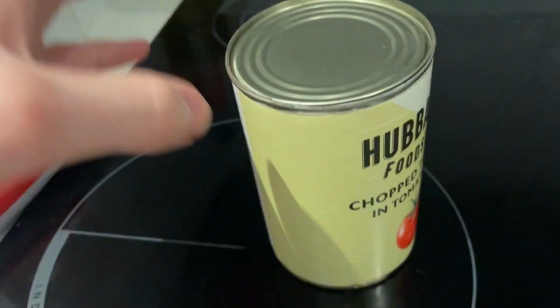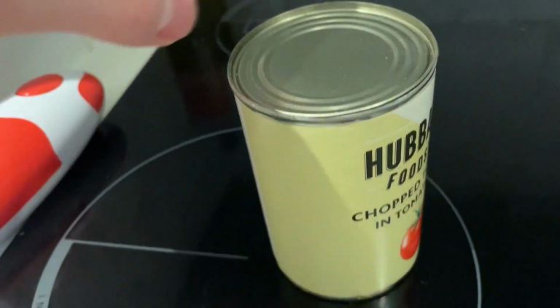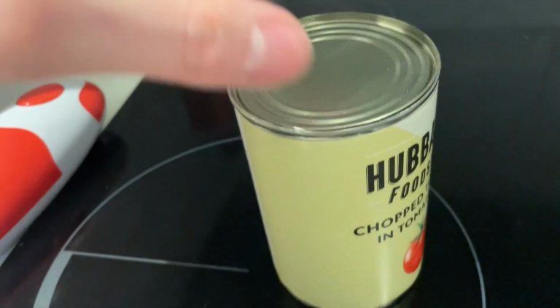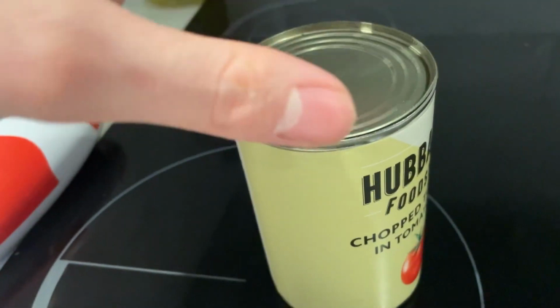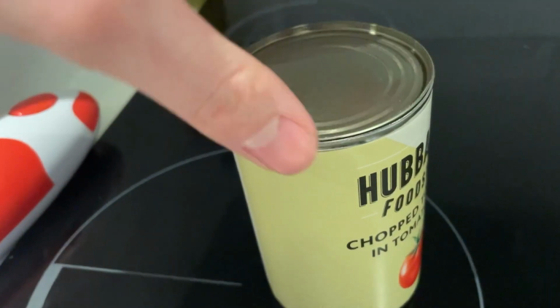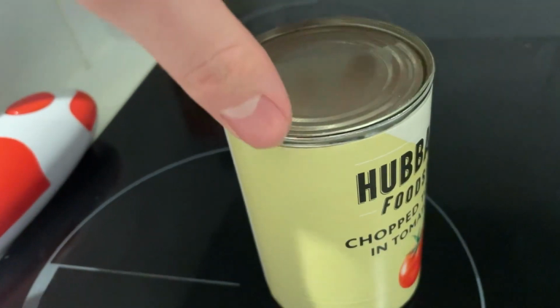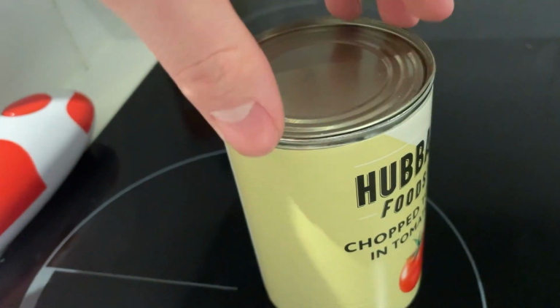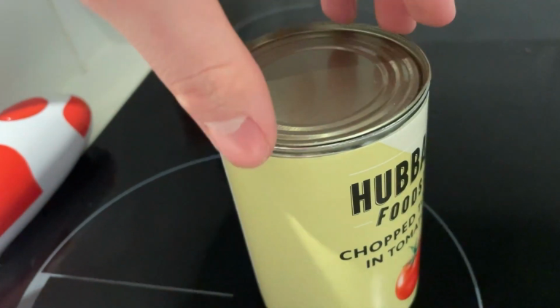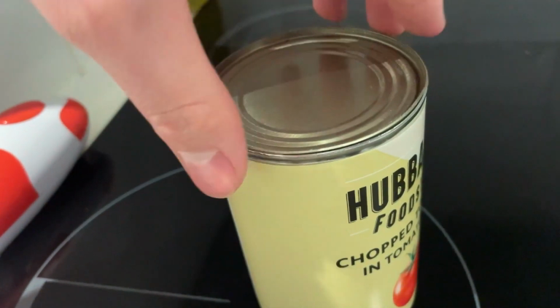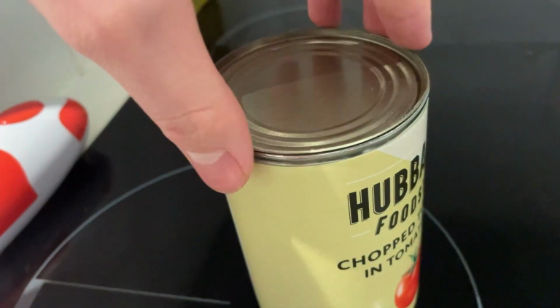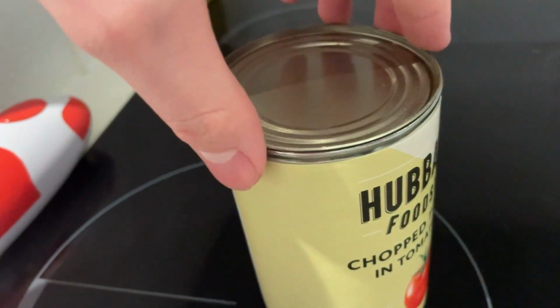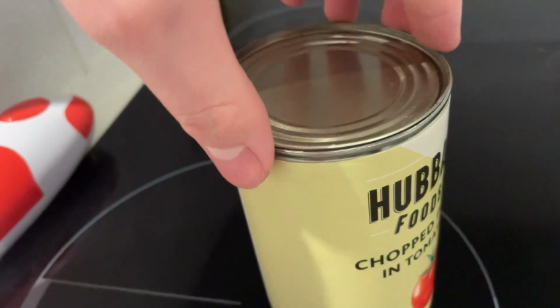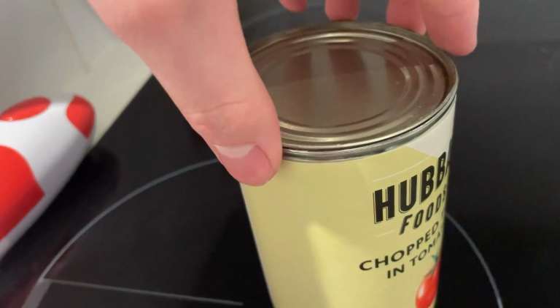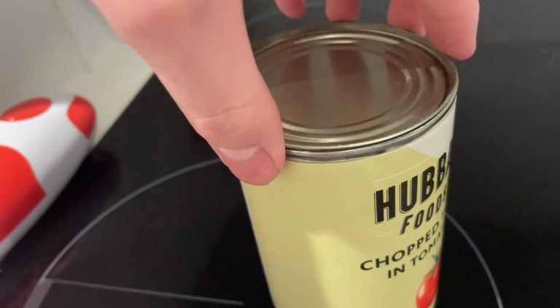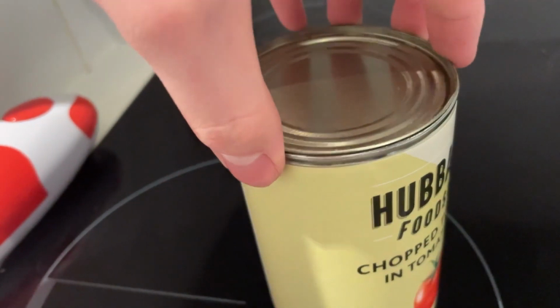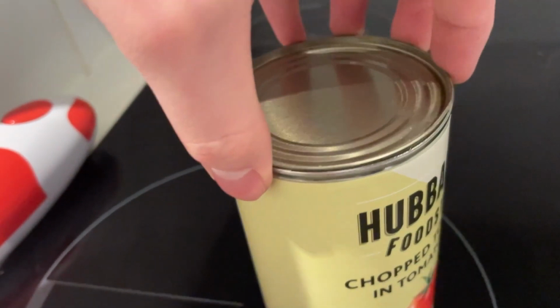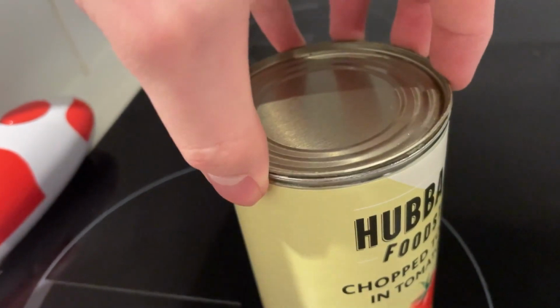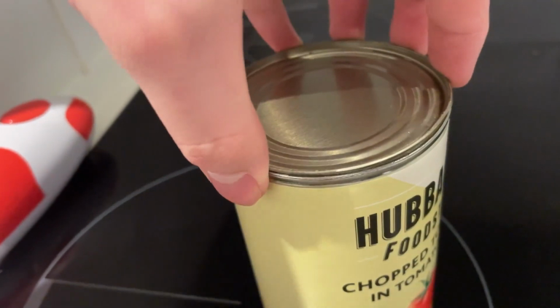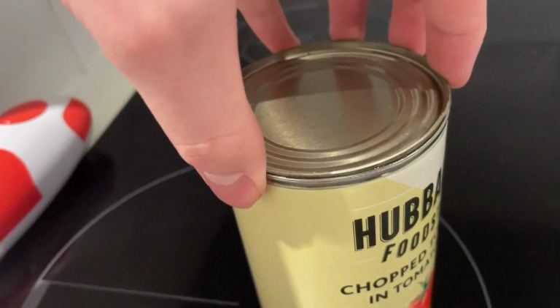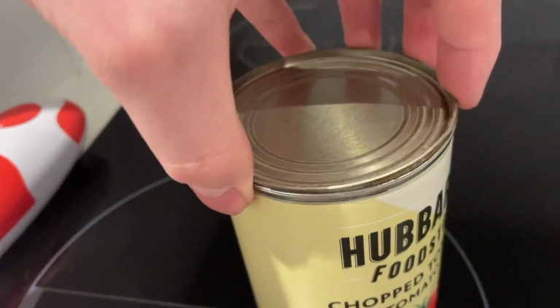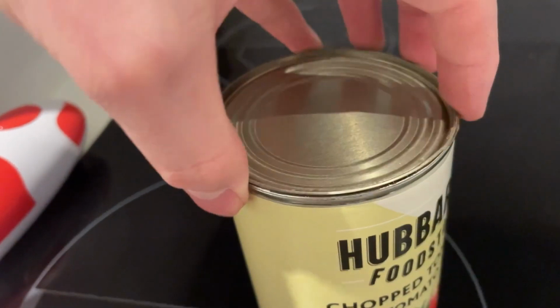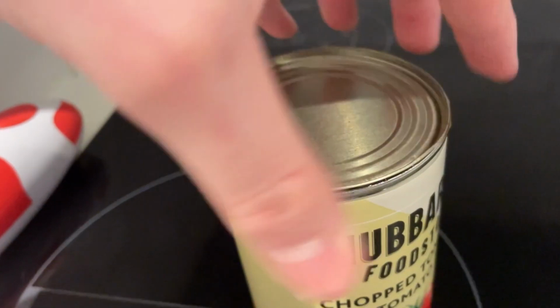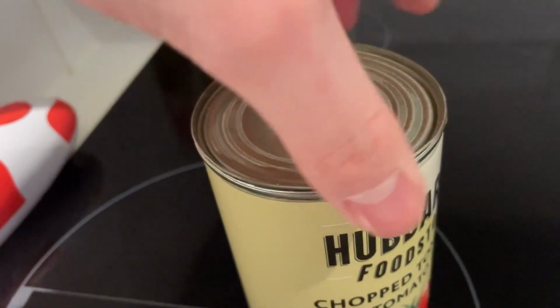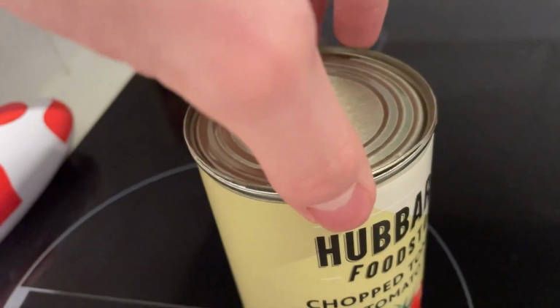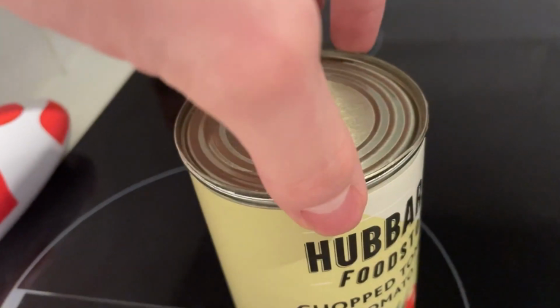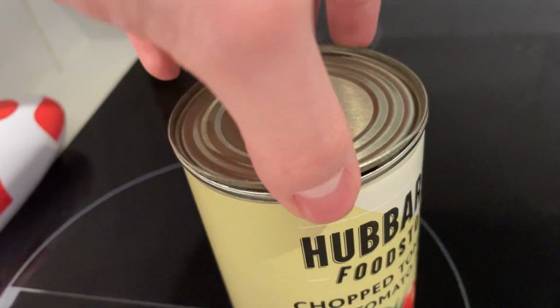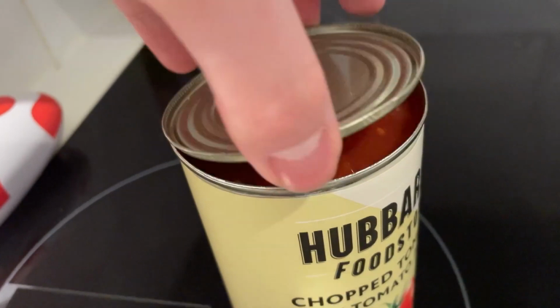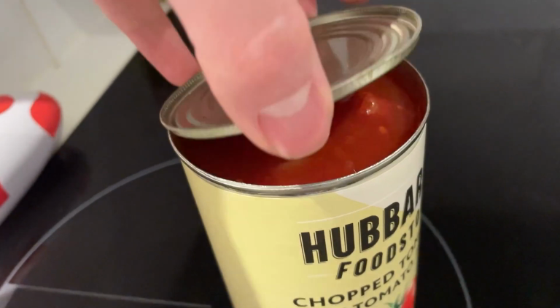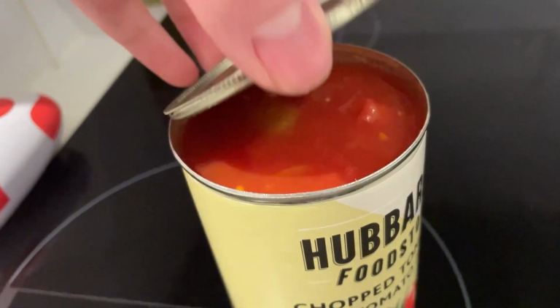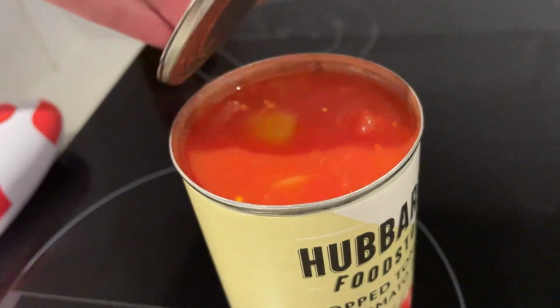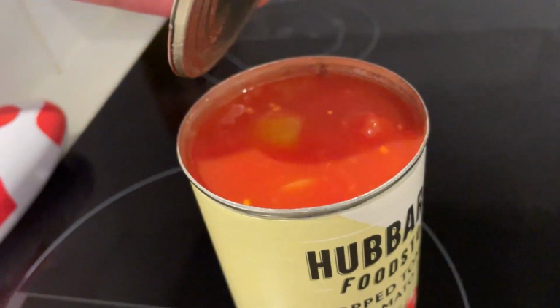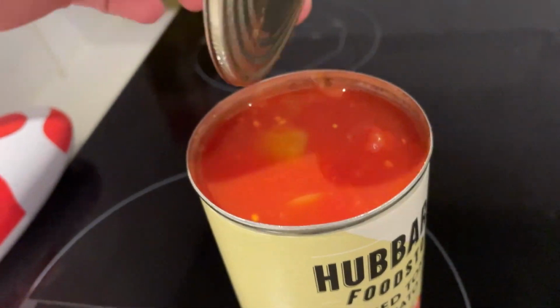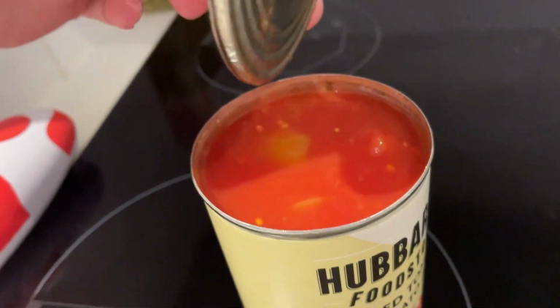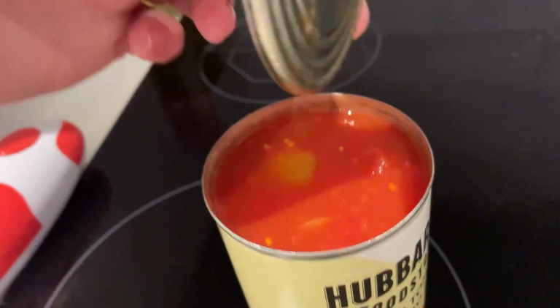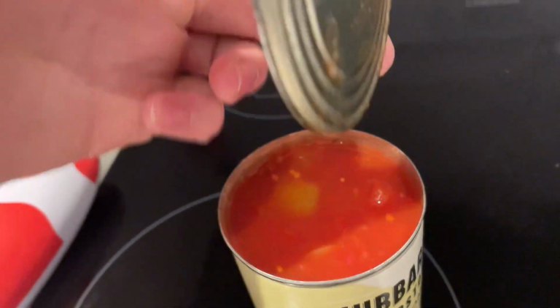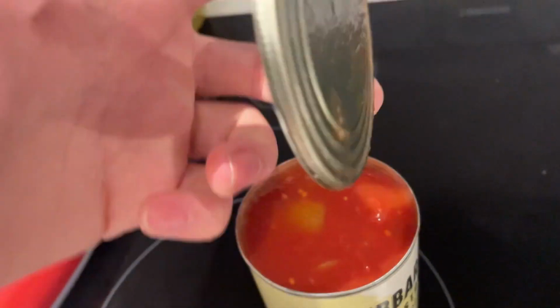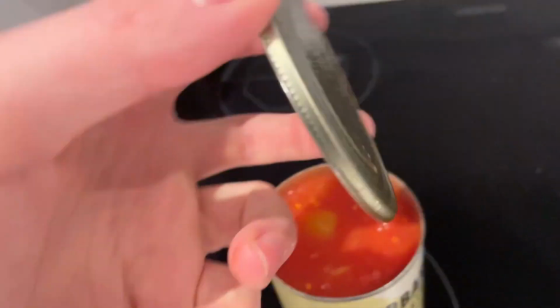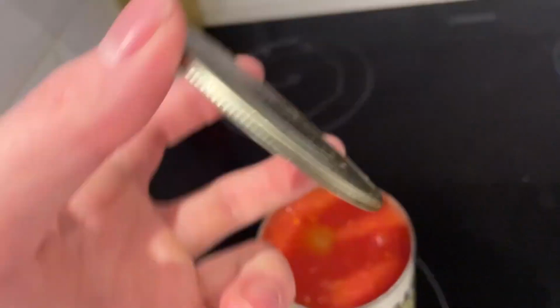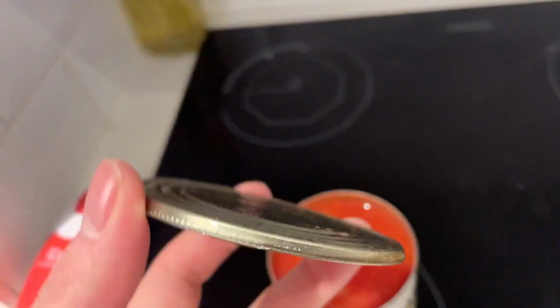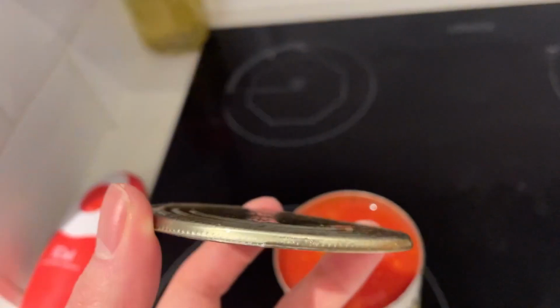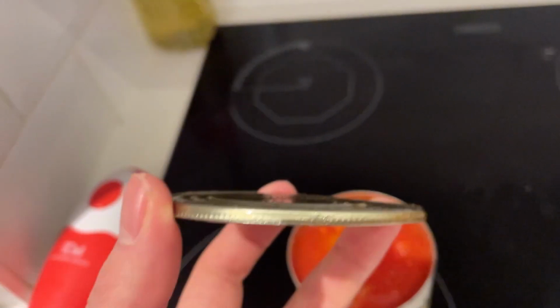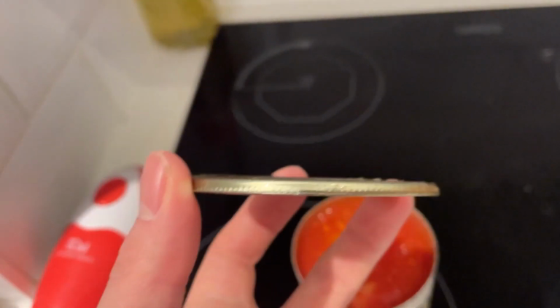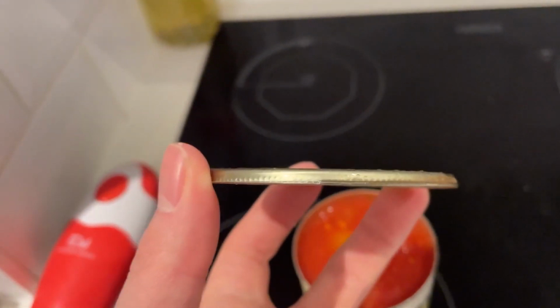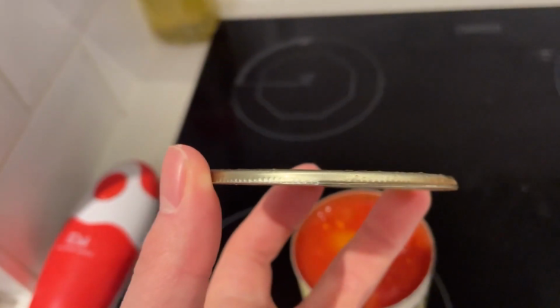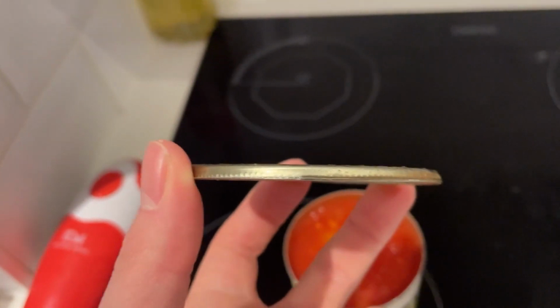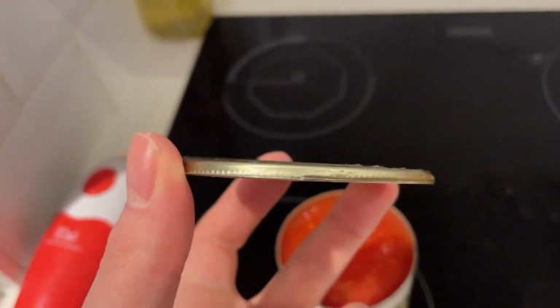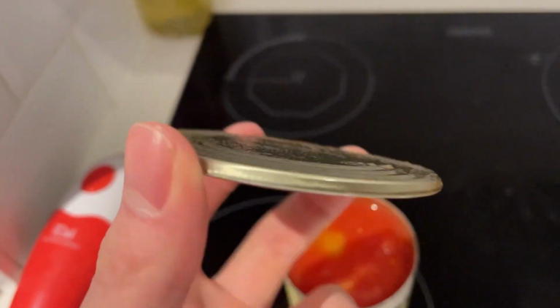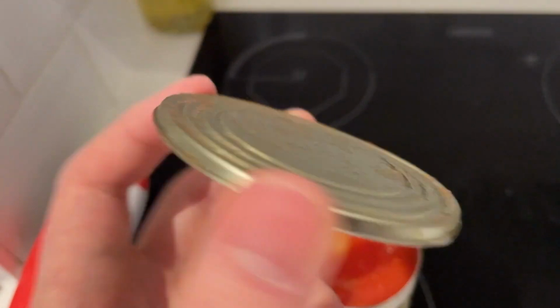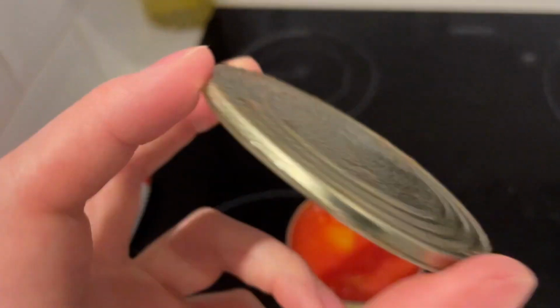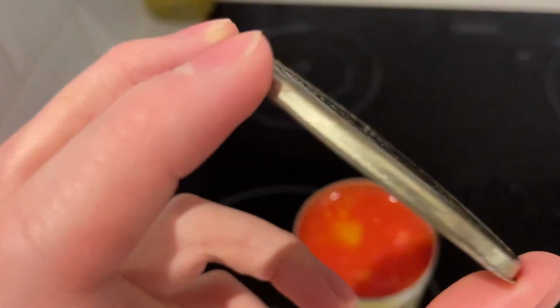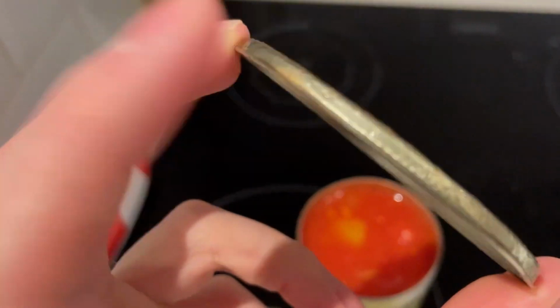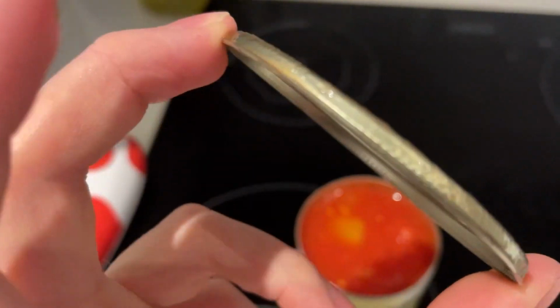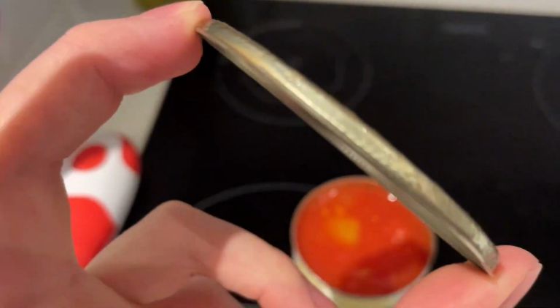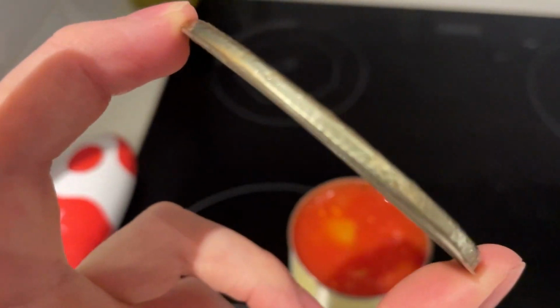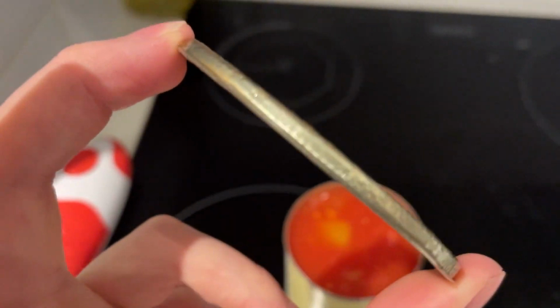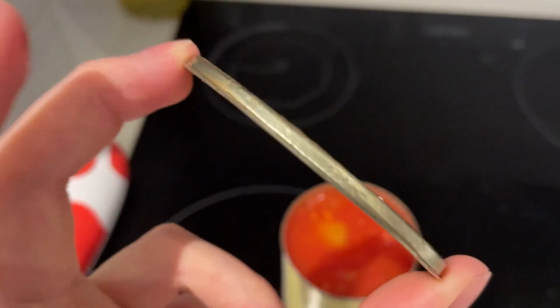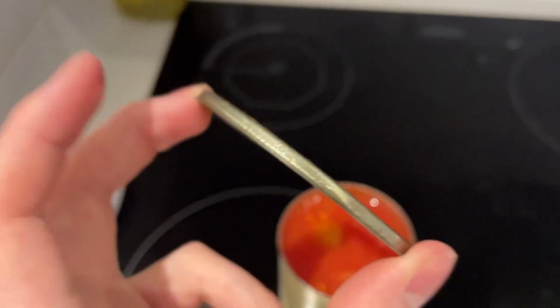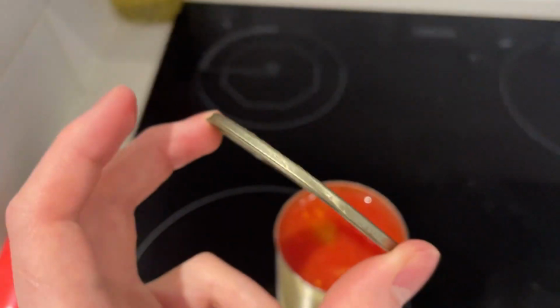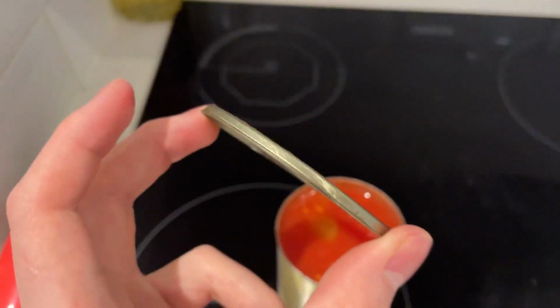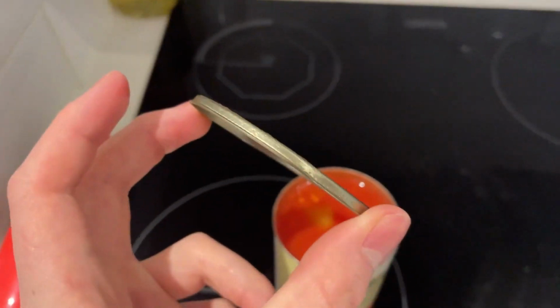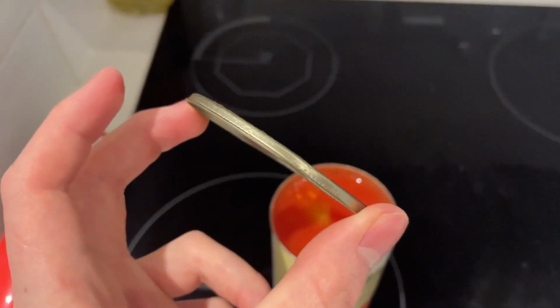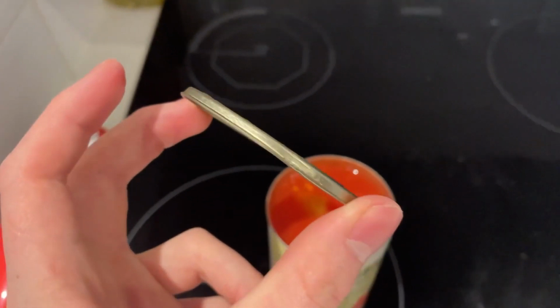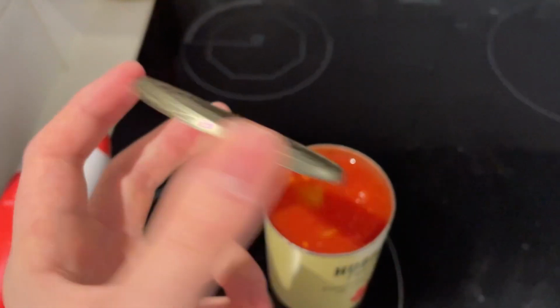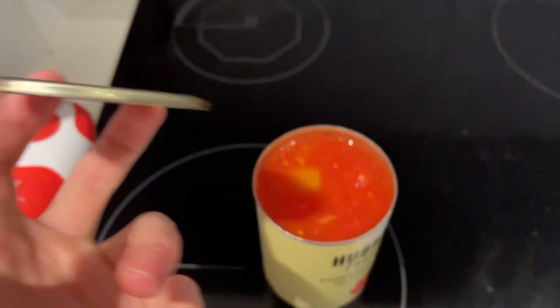So there we have it, we're done. Just to show you, the whole lid pops off. It's really clean and there's no sharp edges.